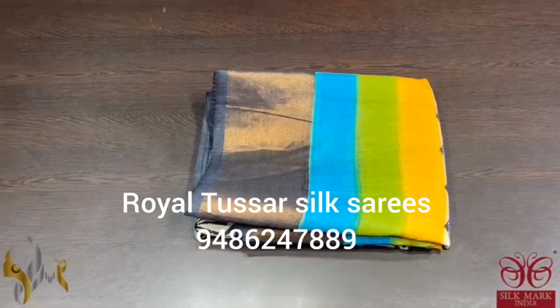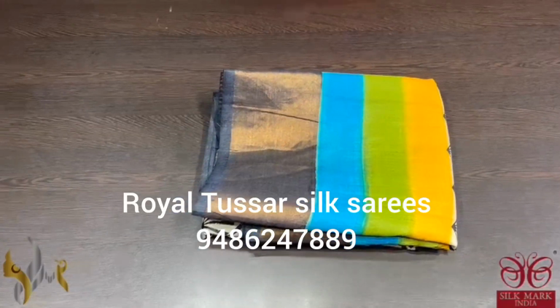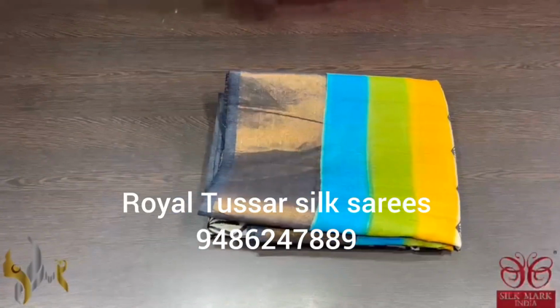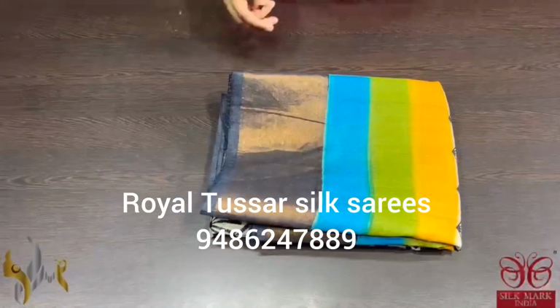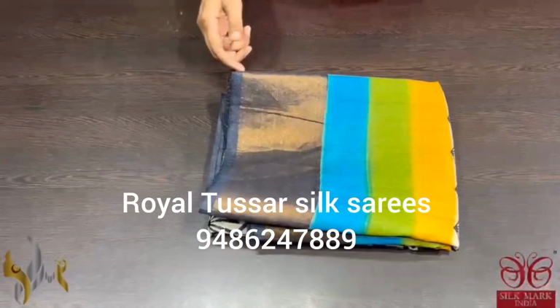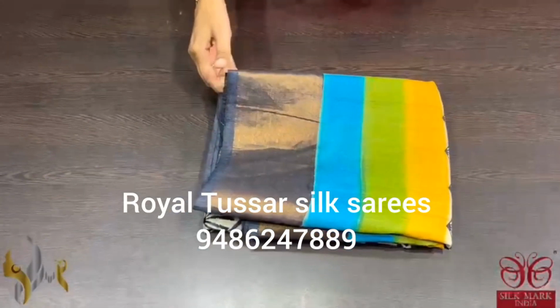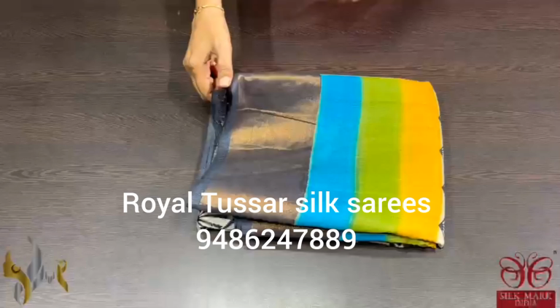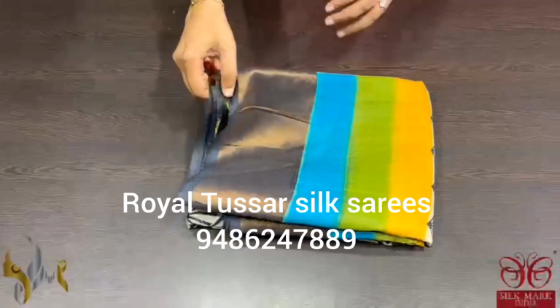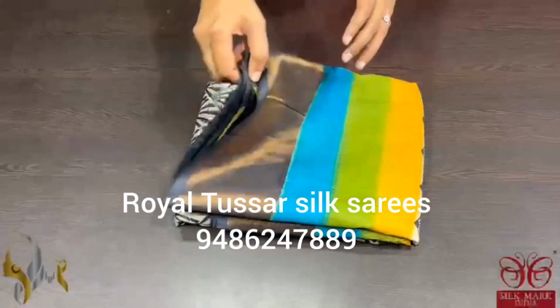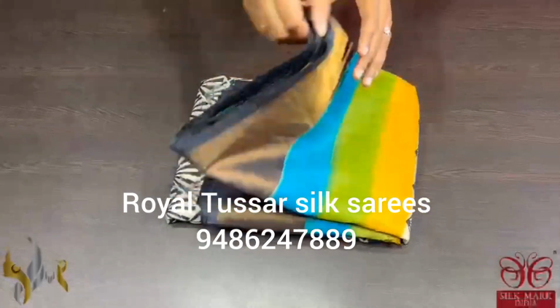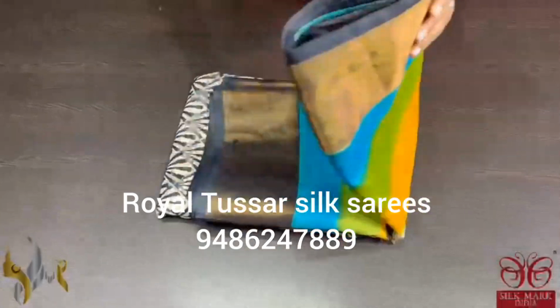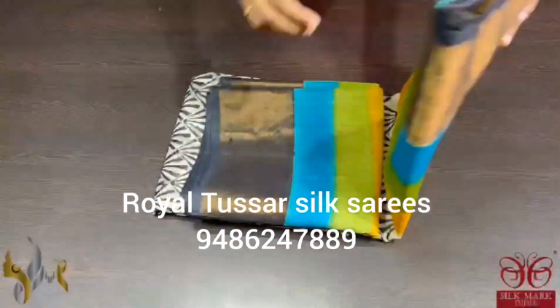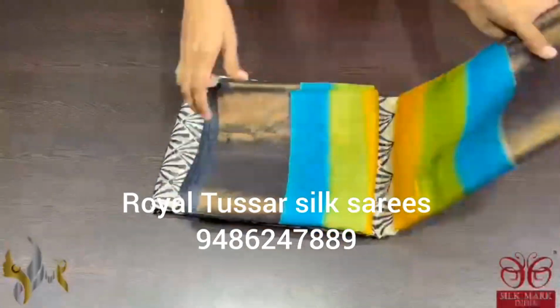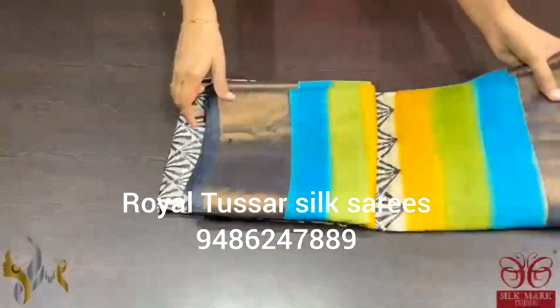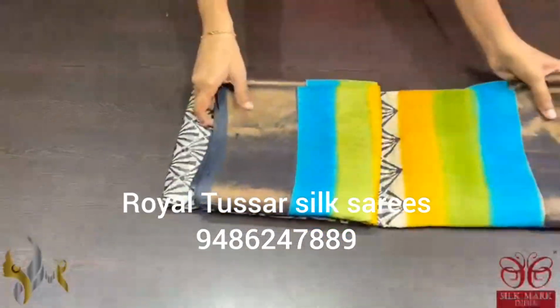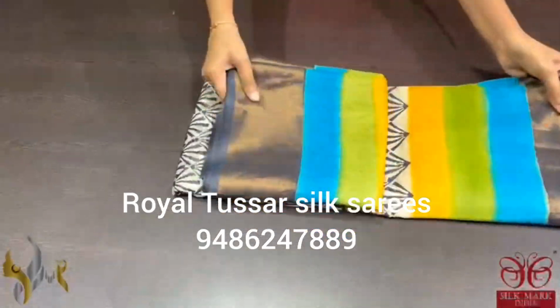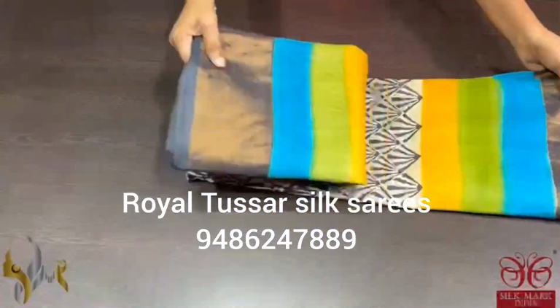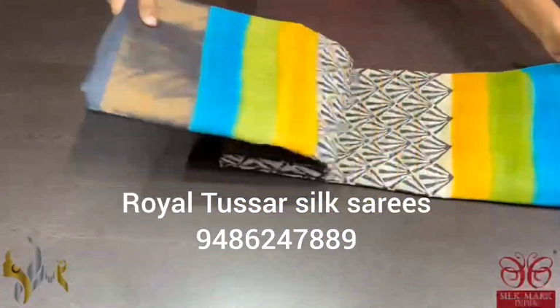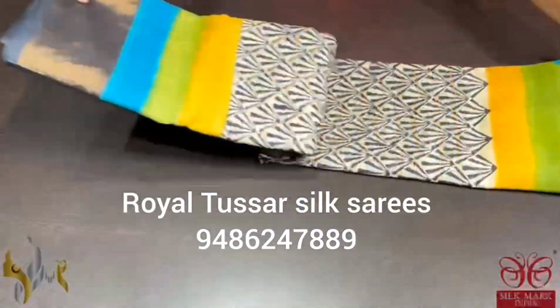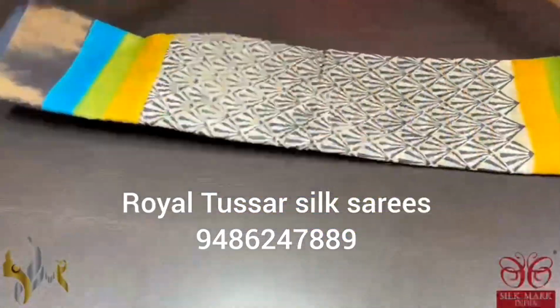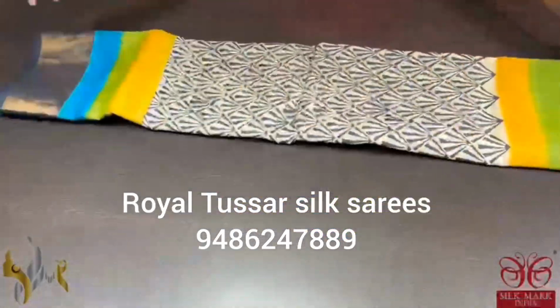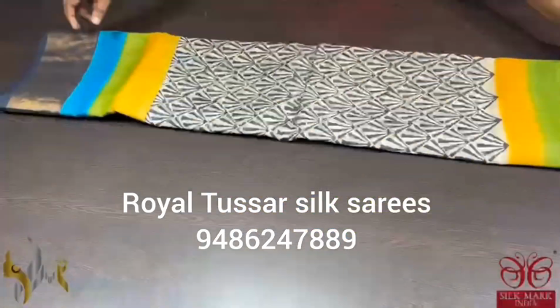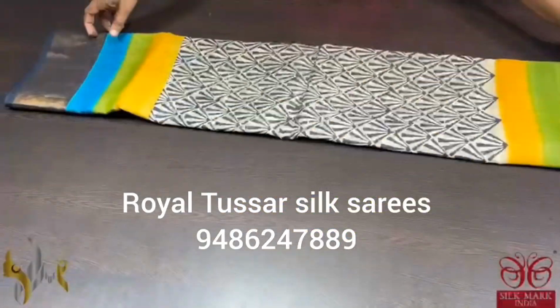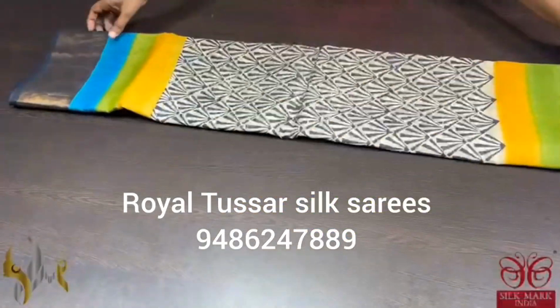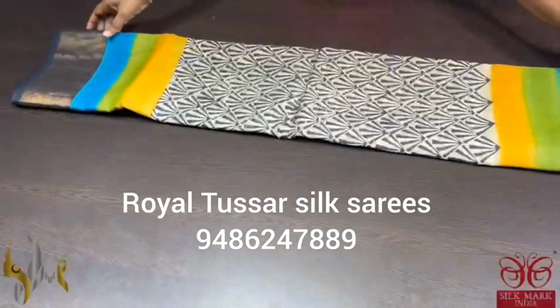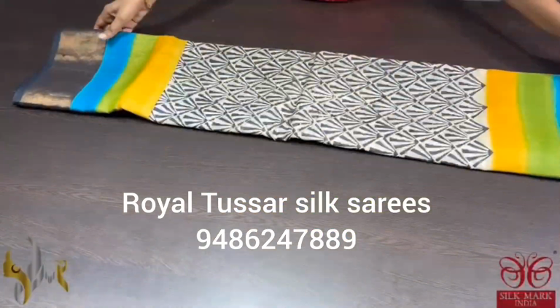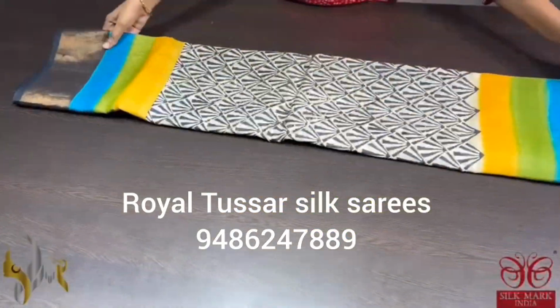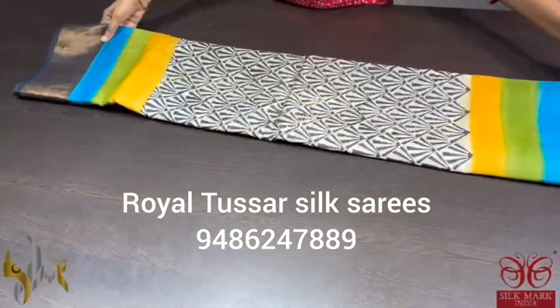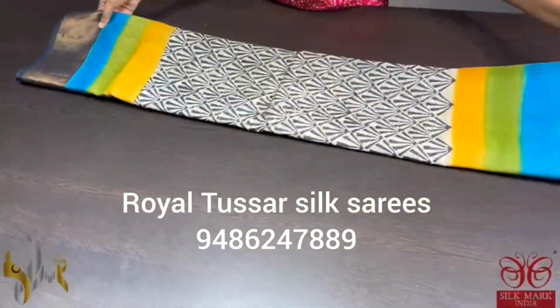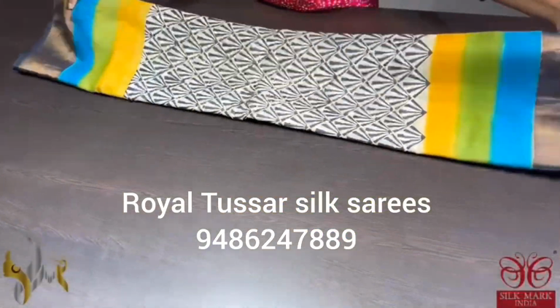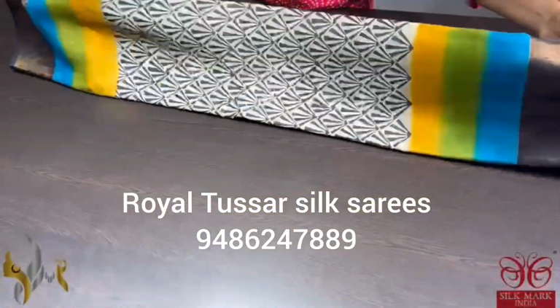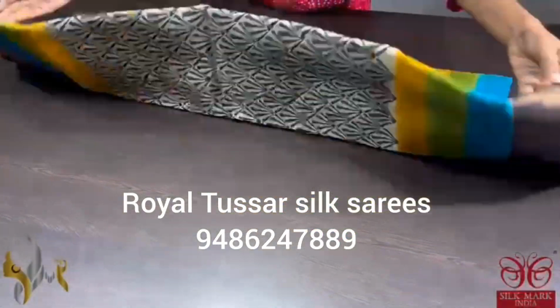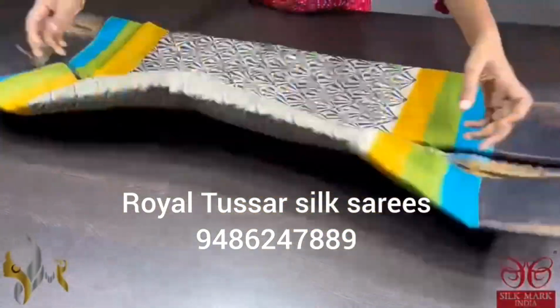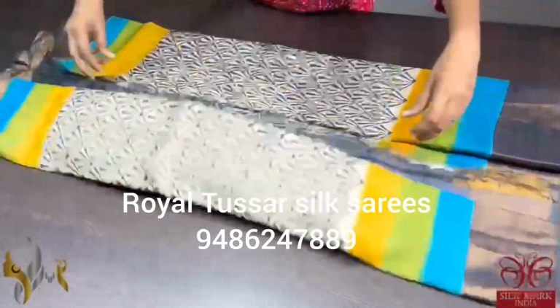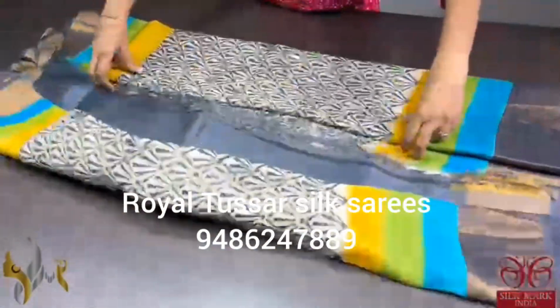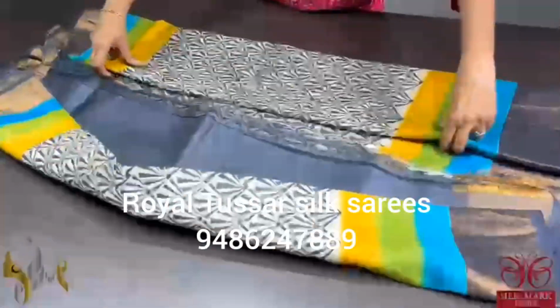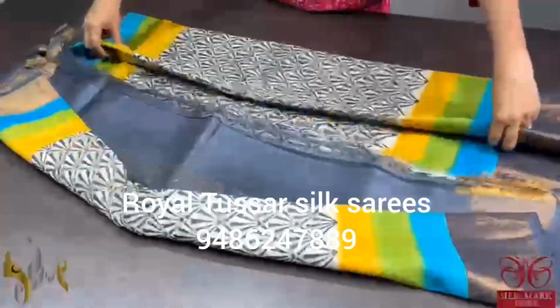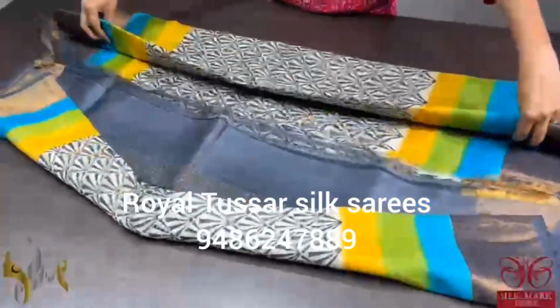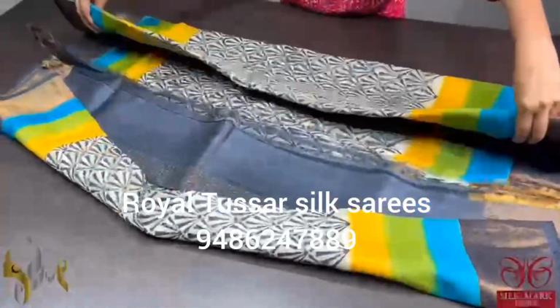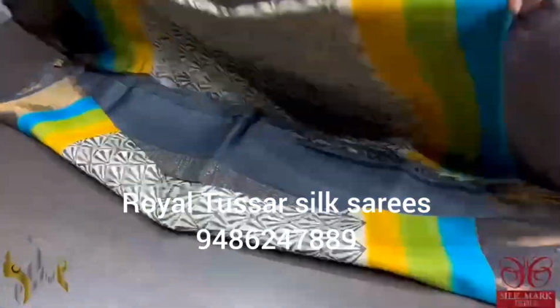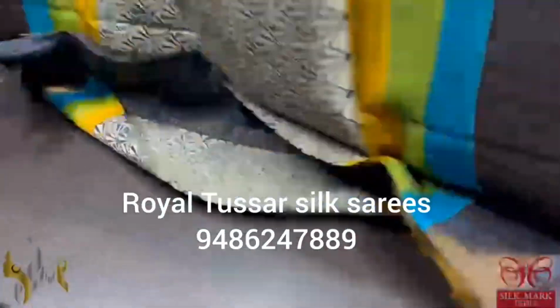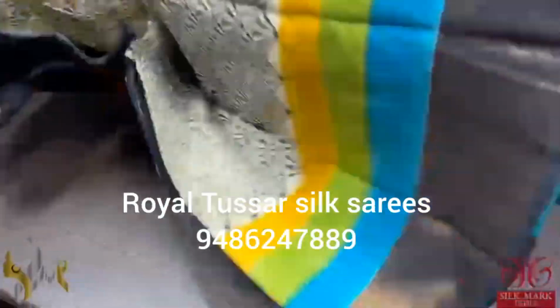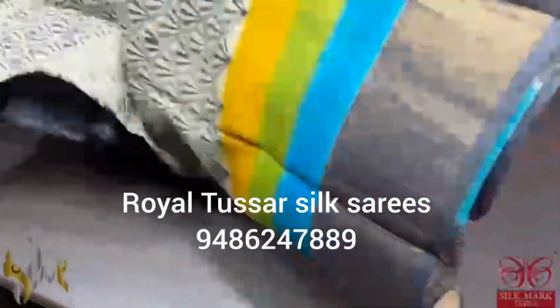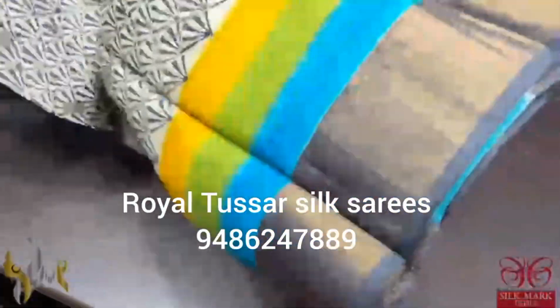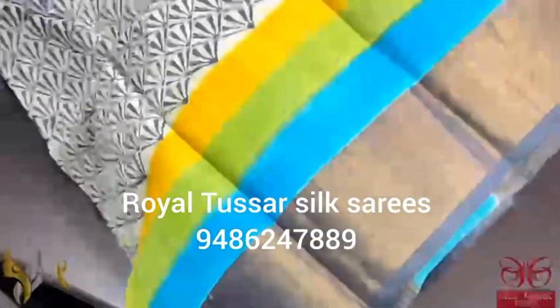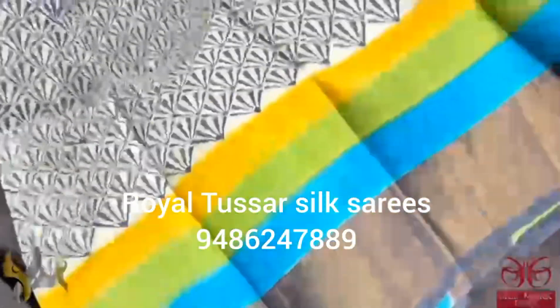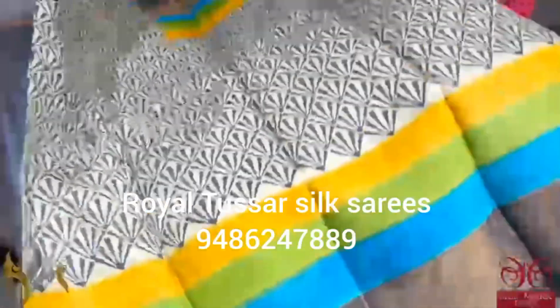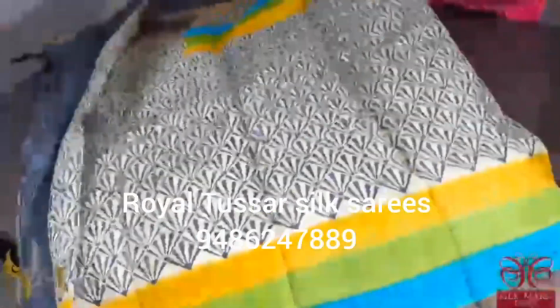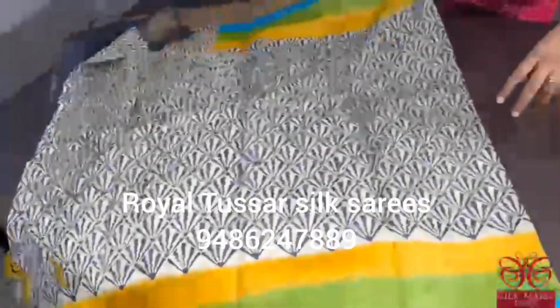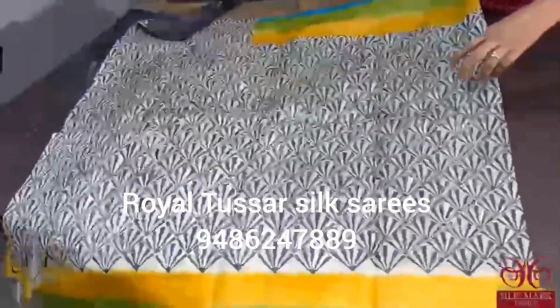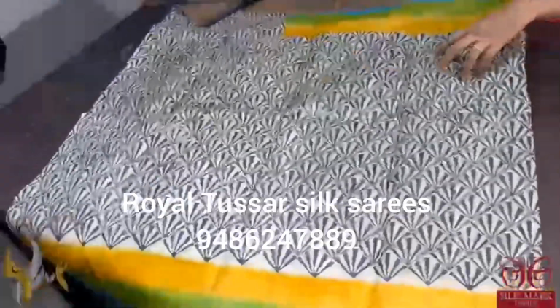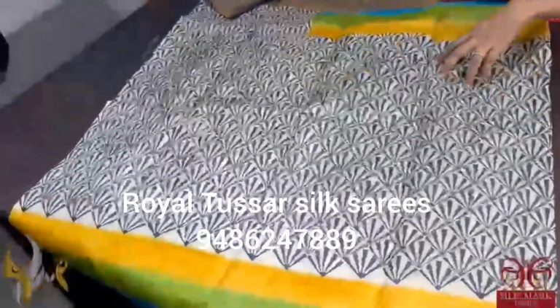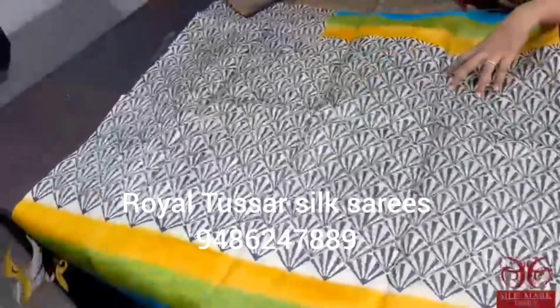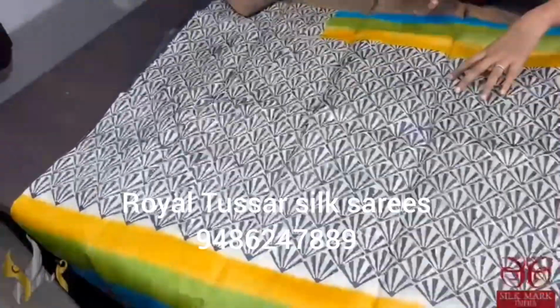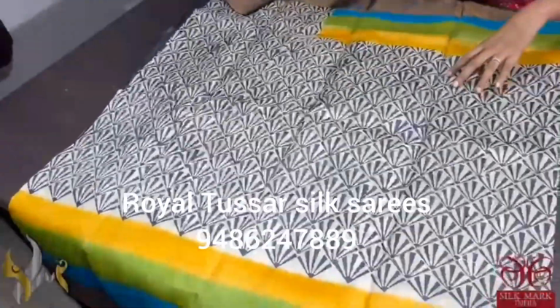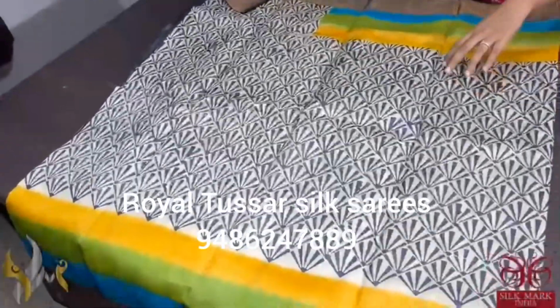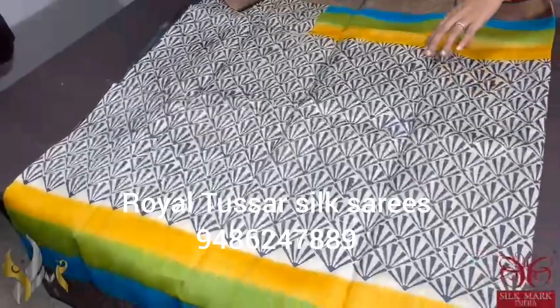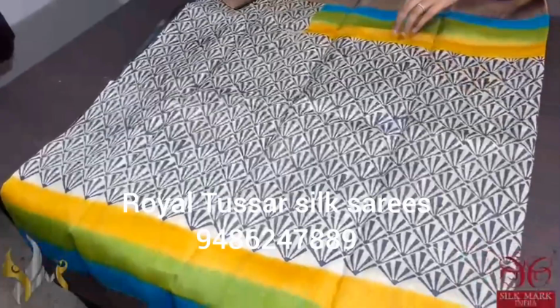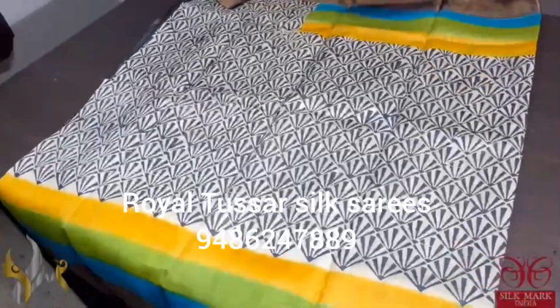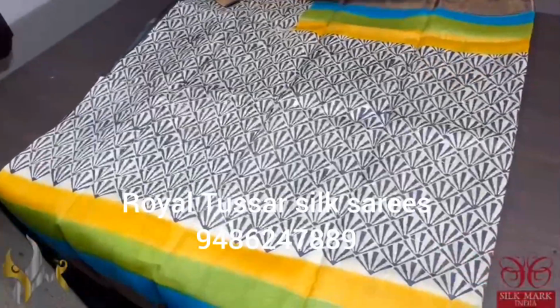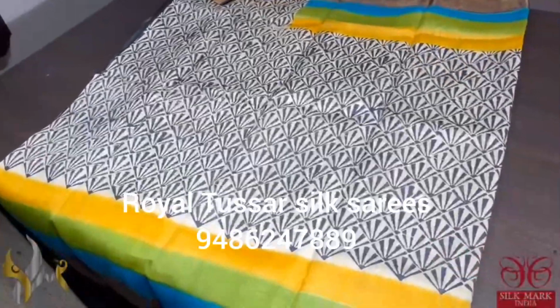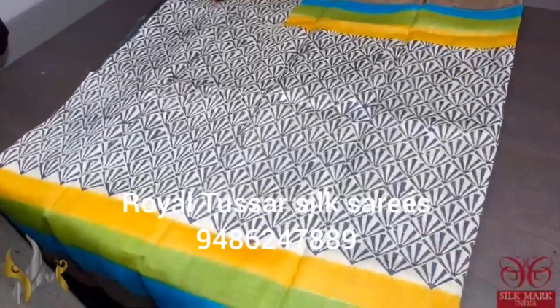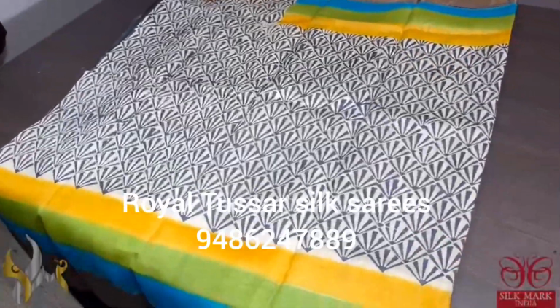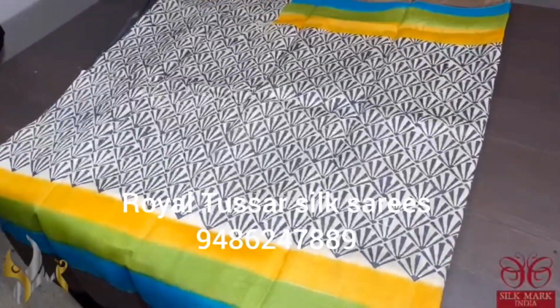Pure Tassa silk sari, premium quality, hand lock printed, zari borders, done on a premium acid washed body with Tassa fabric.